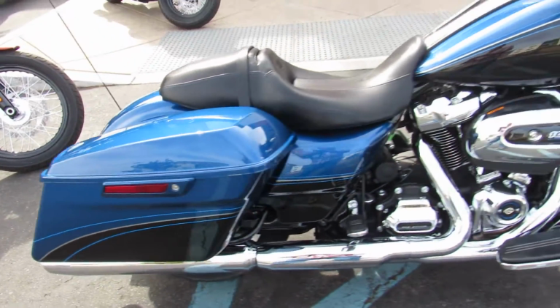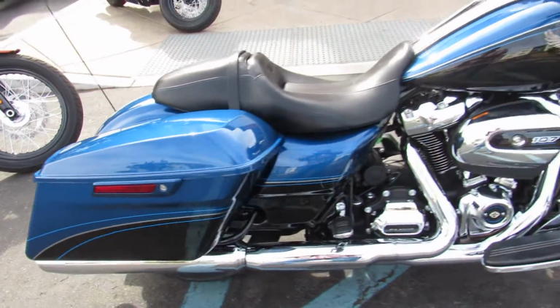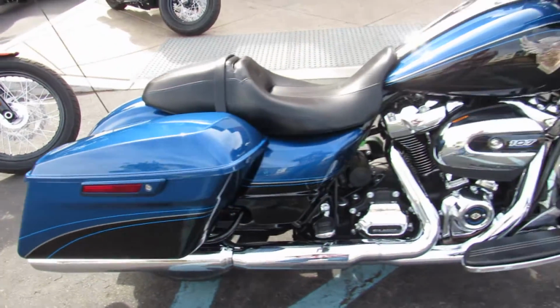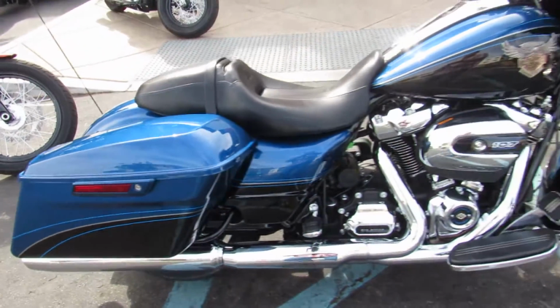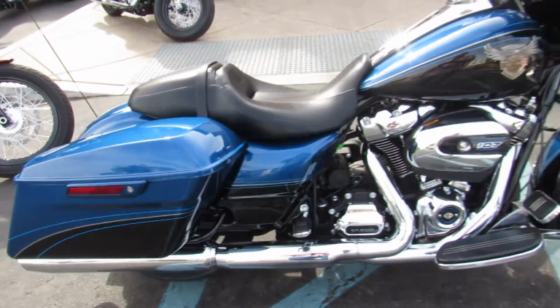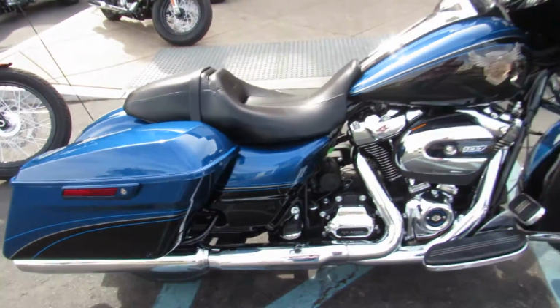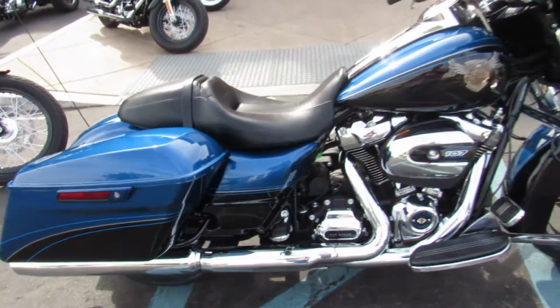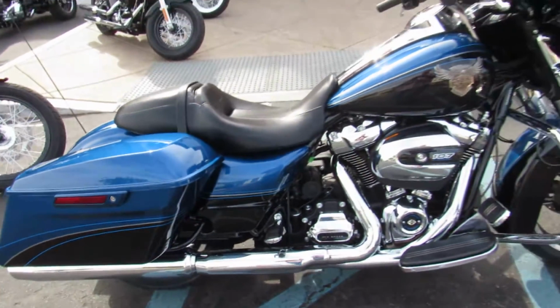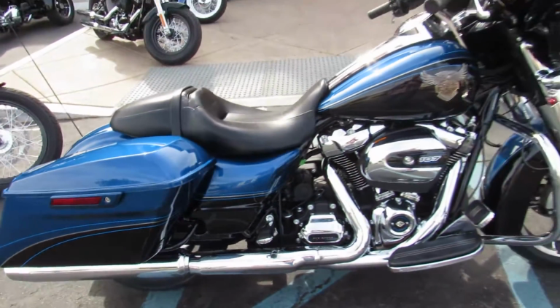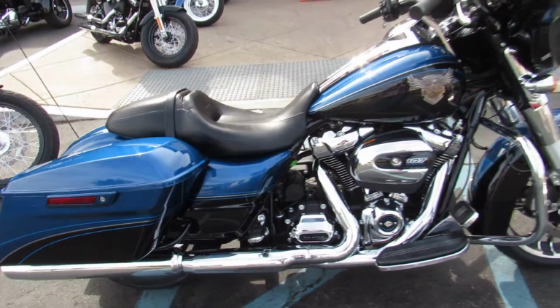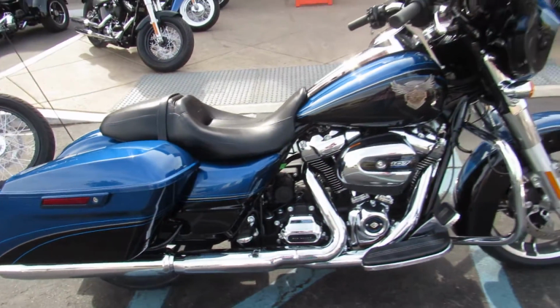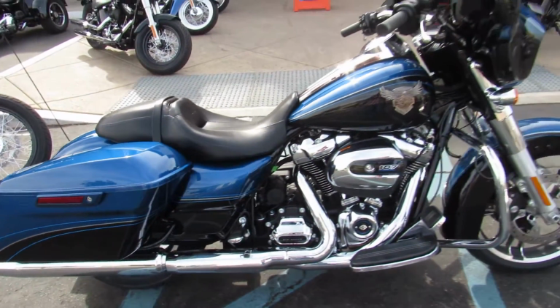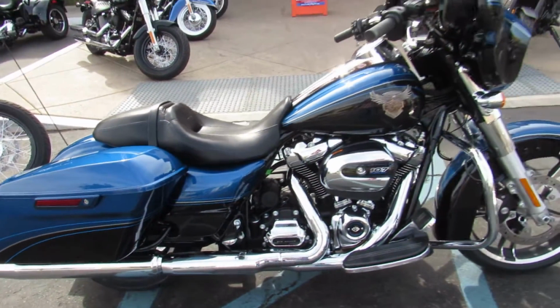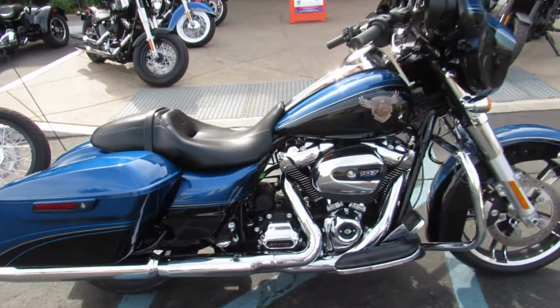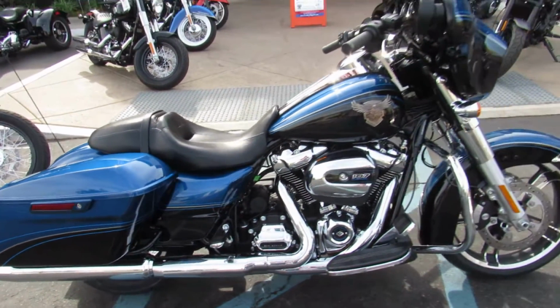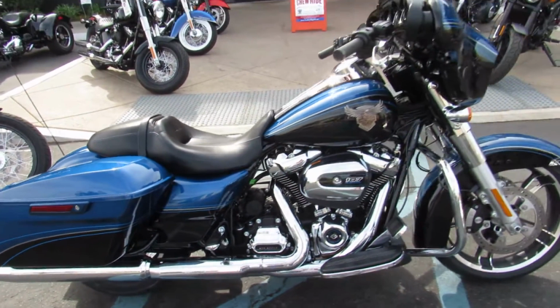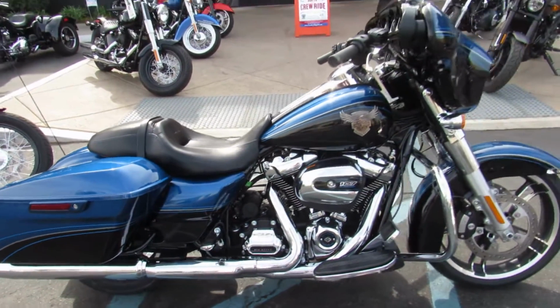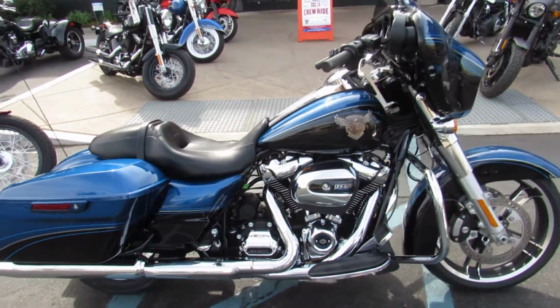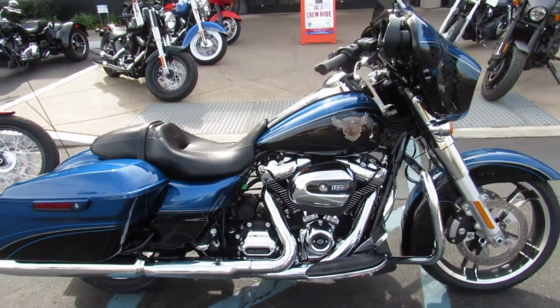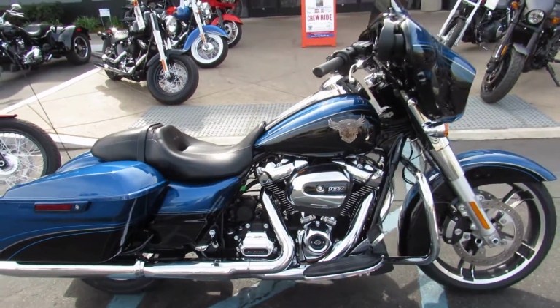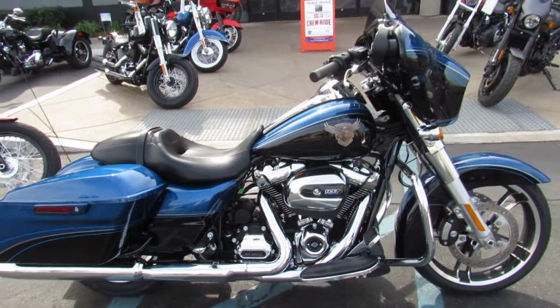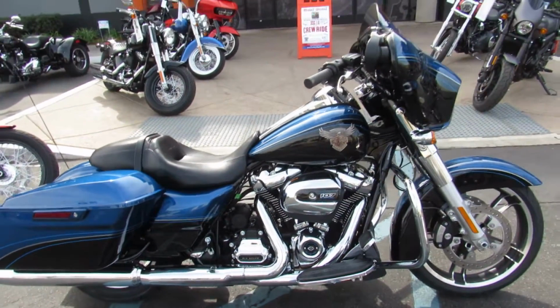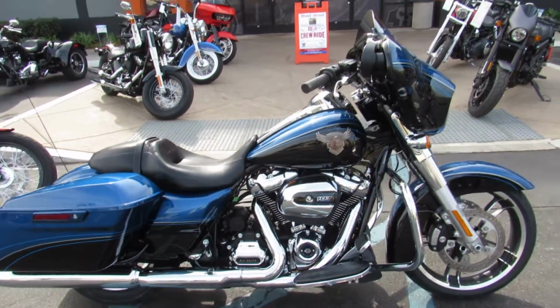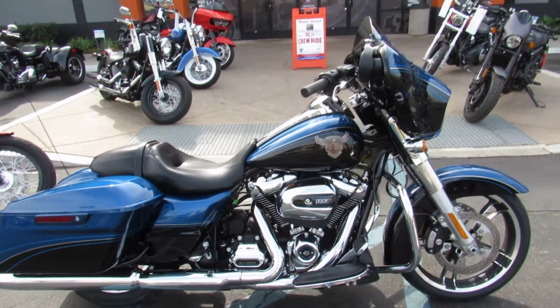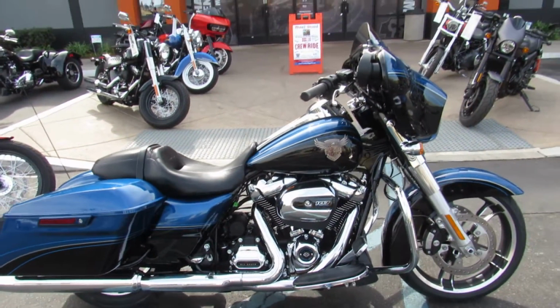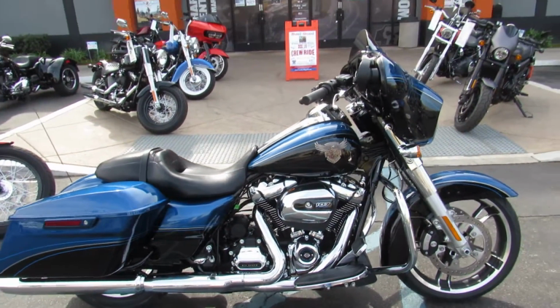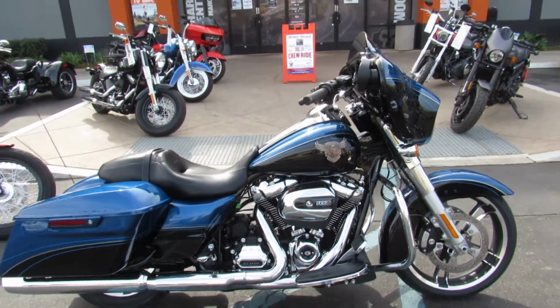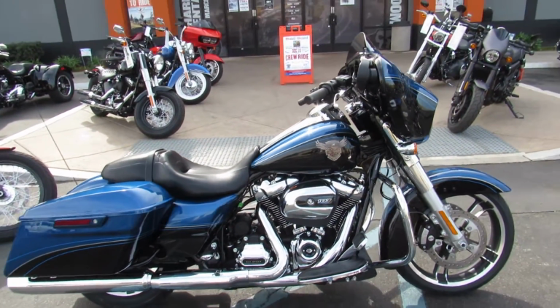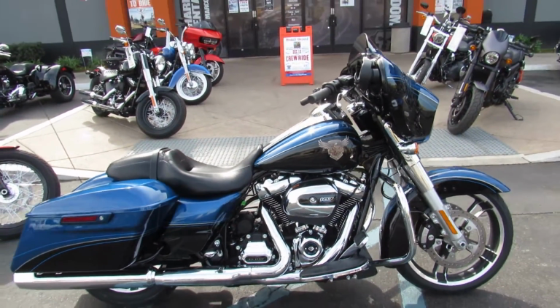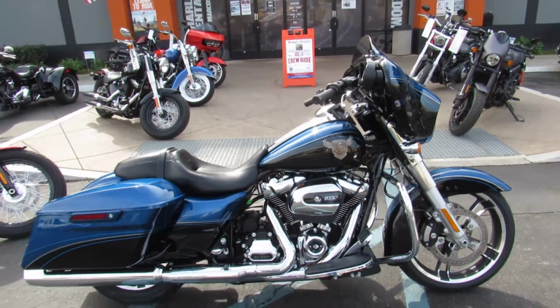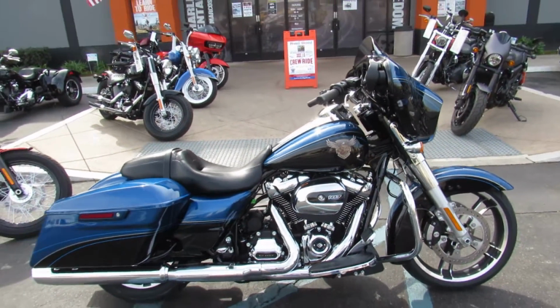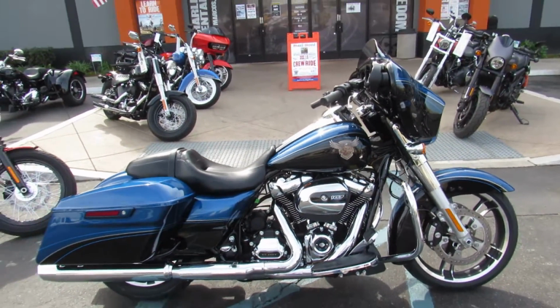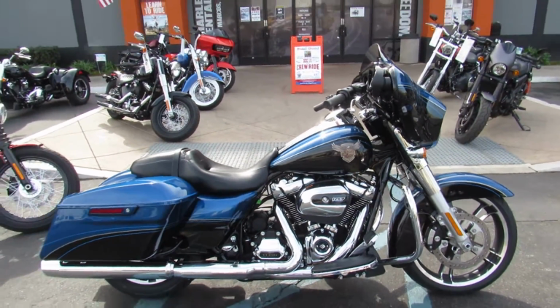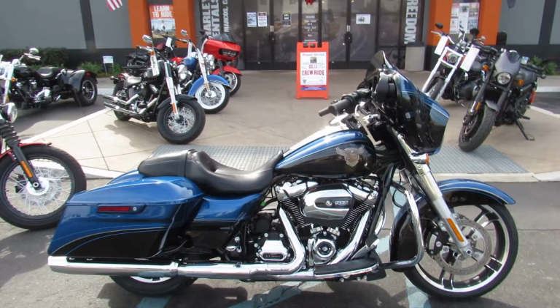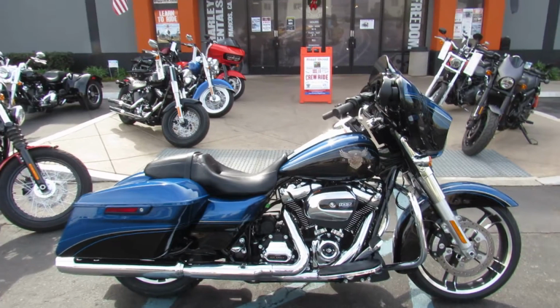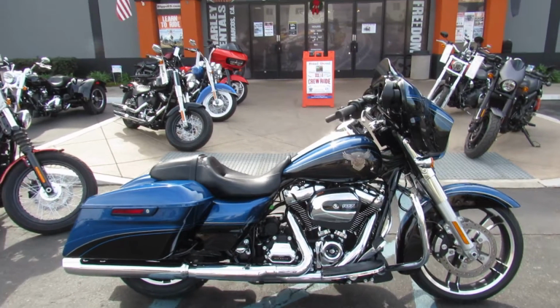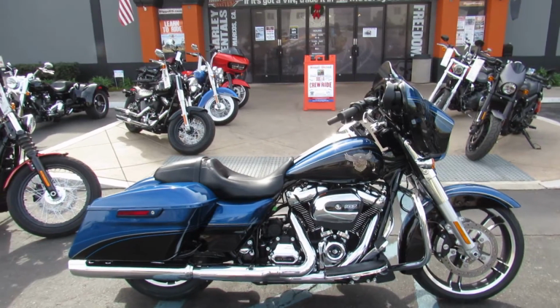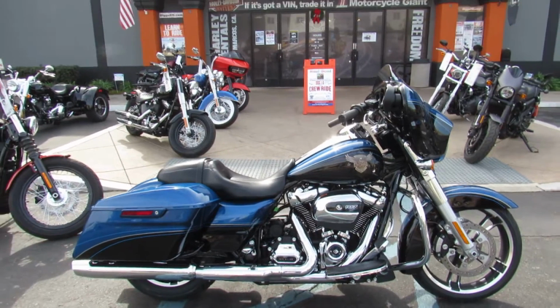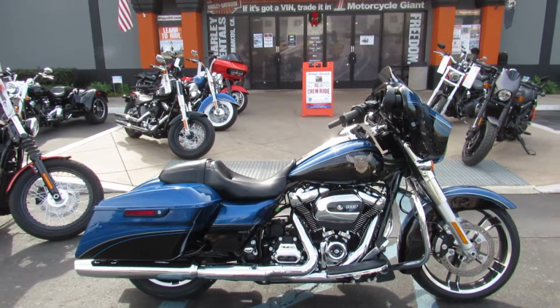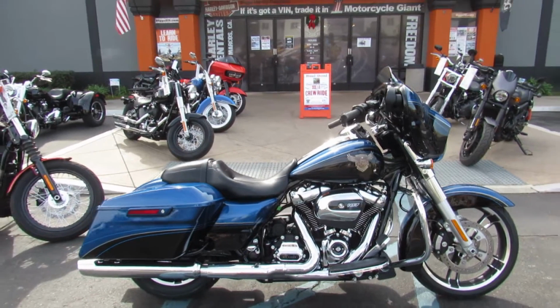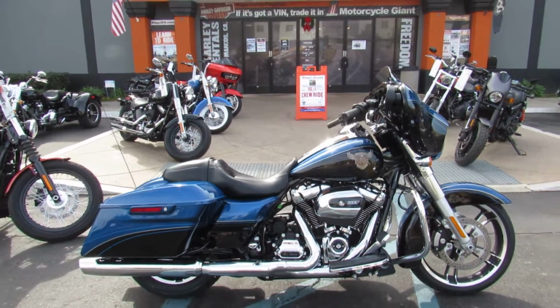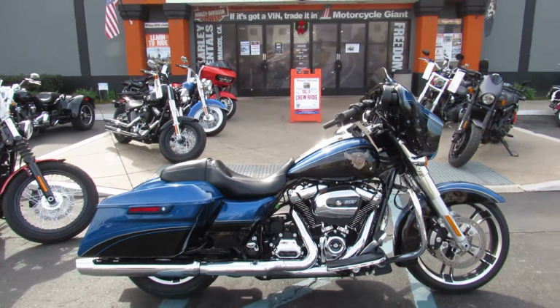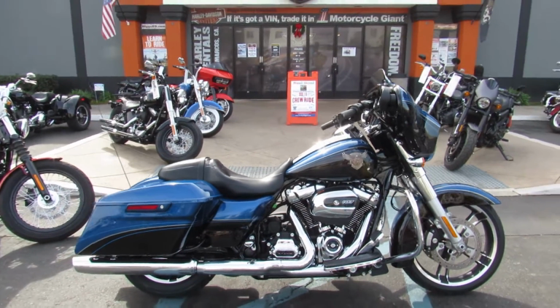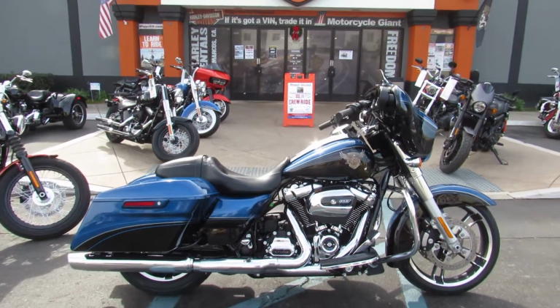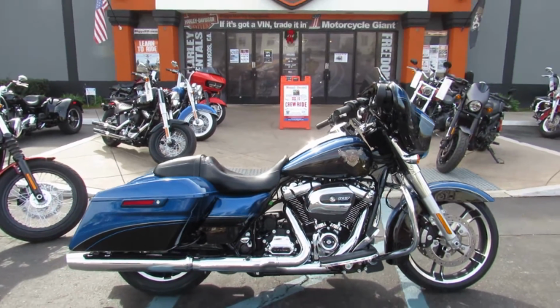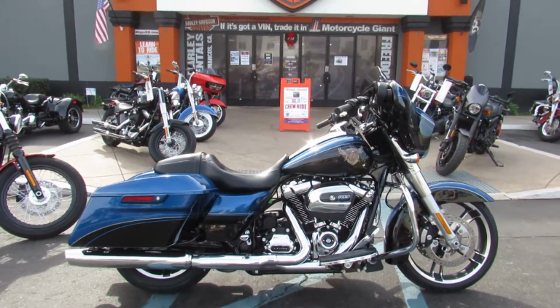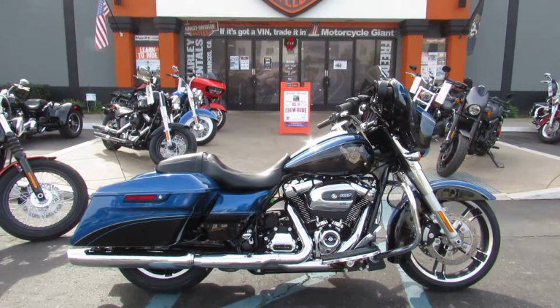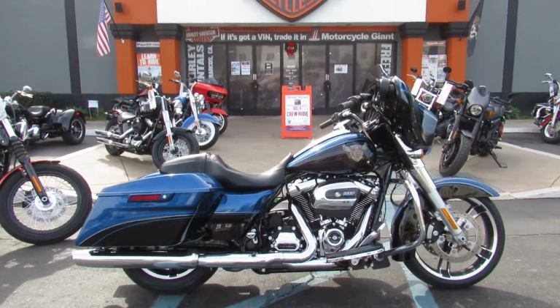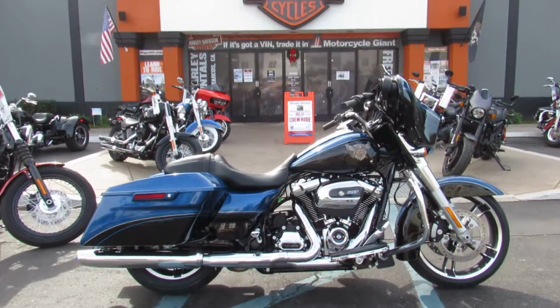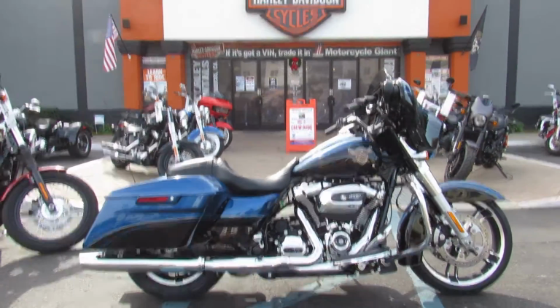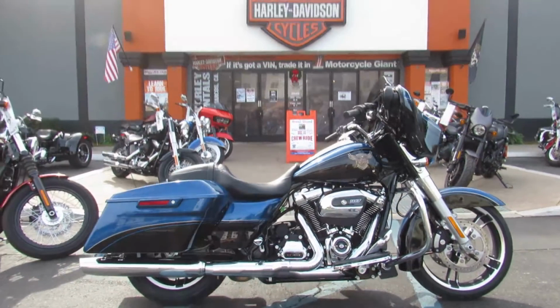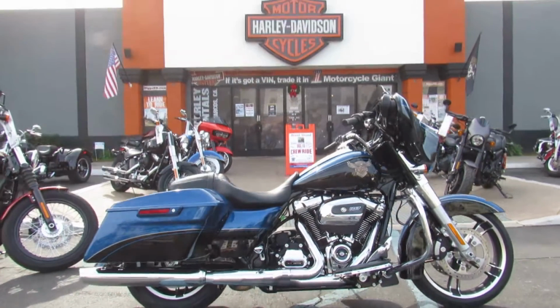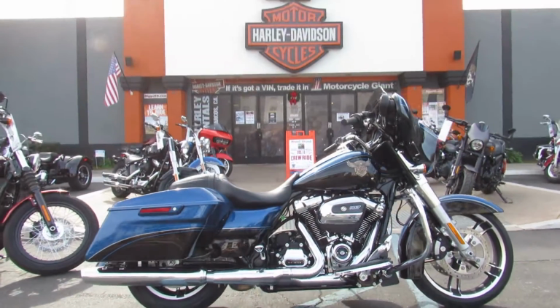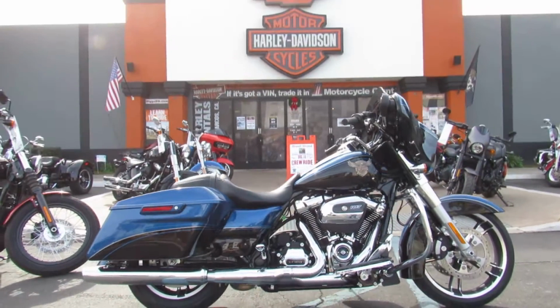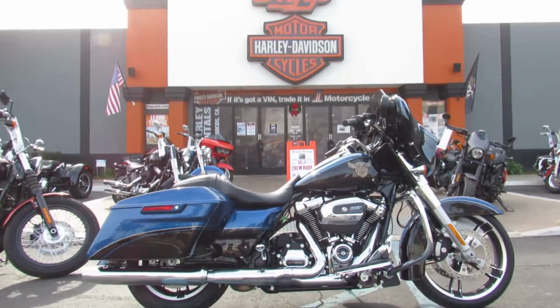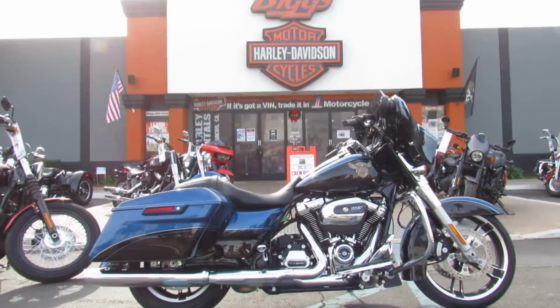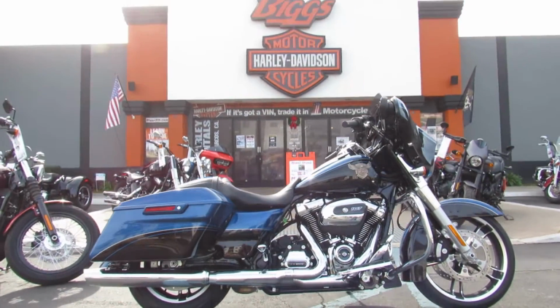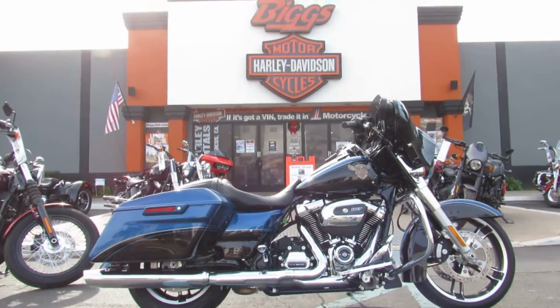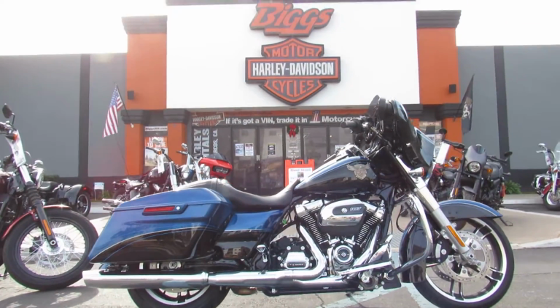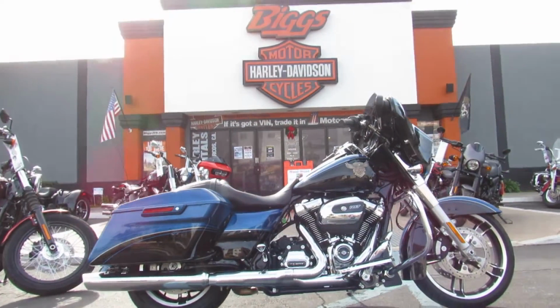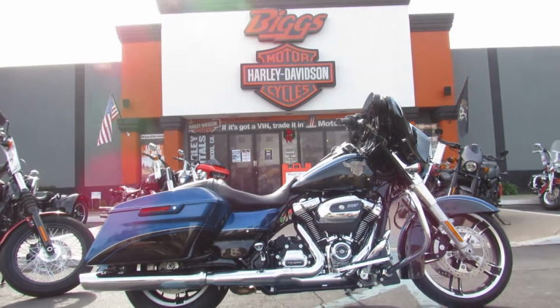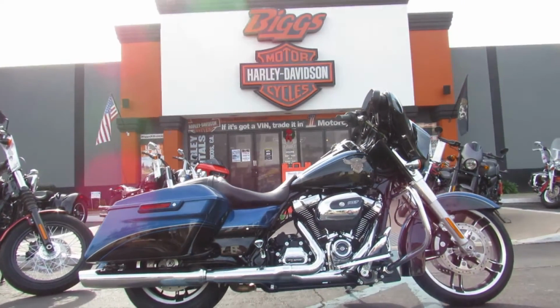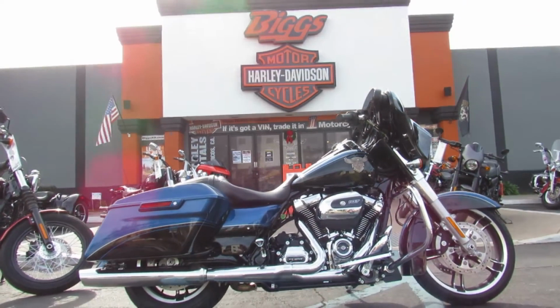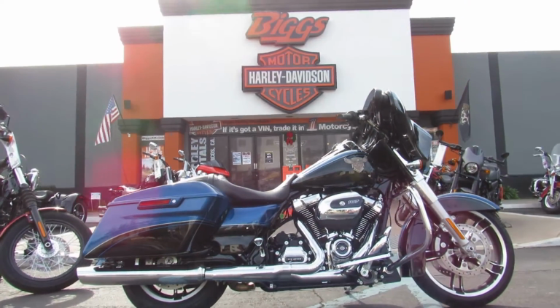This blue beauty is available for test rides seven days a week at Biggs Harley-Davidson in San Marcos.